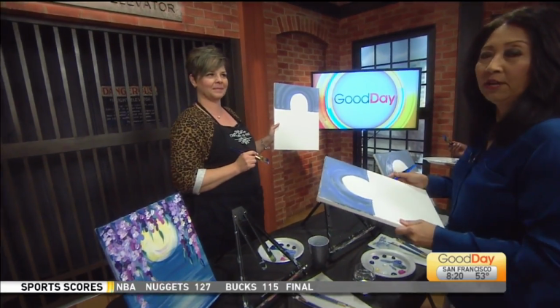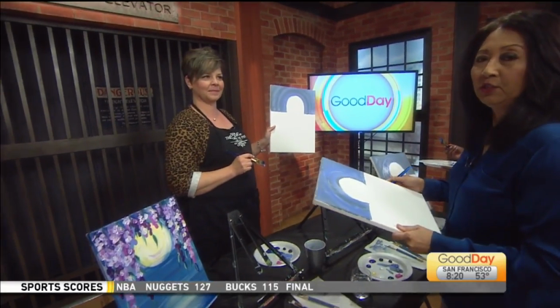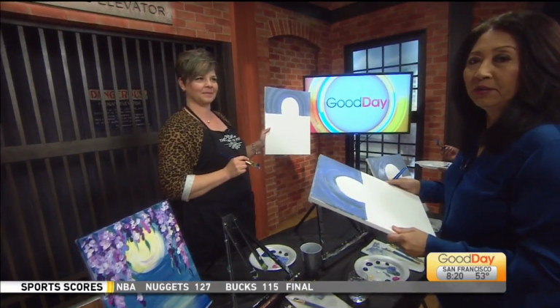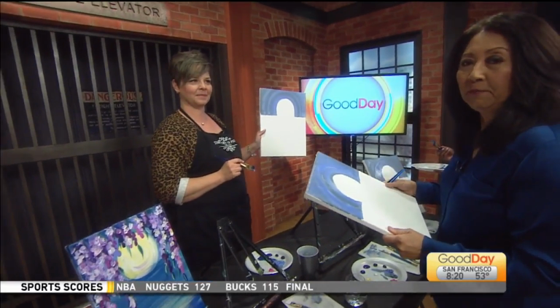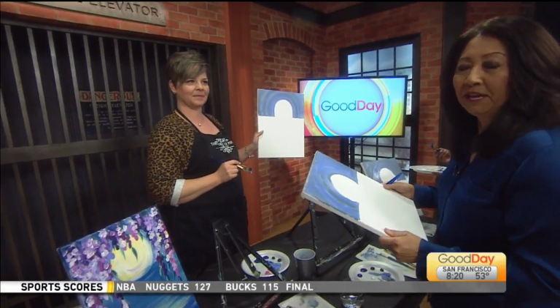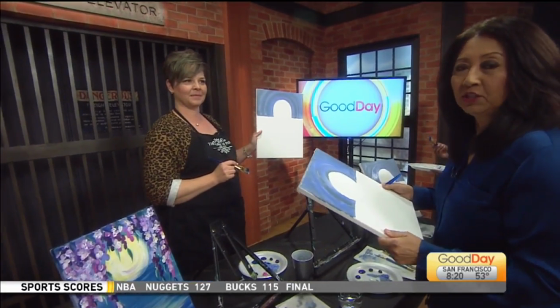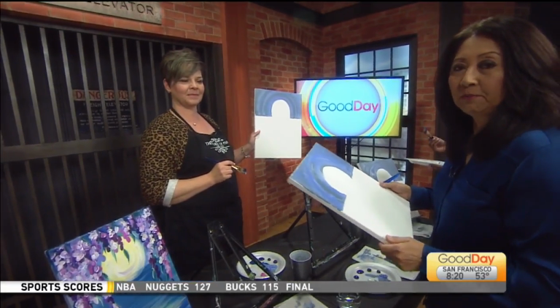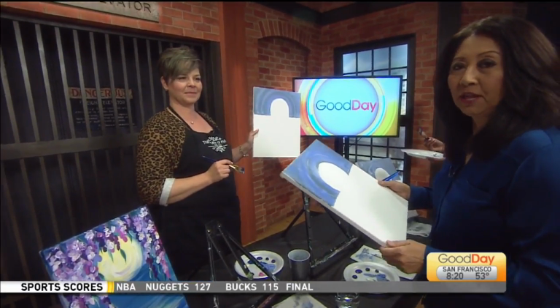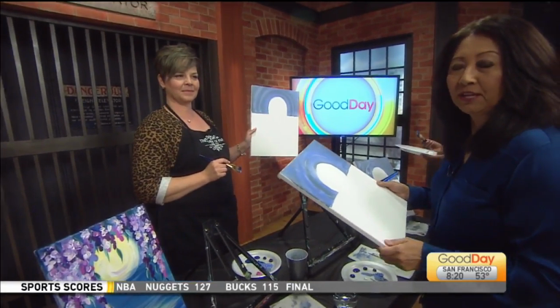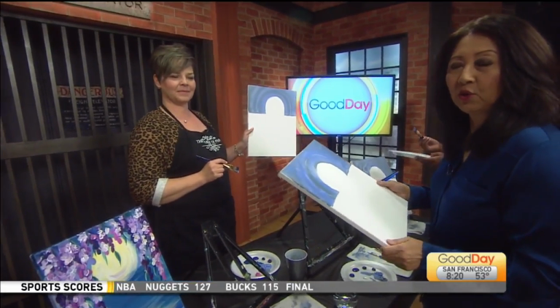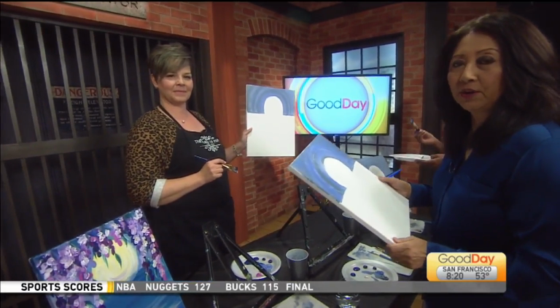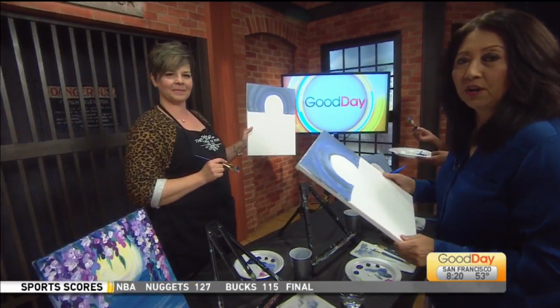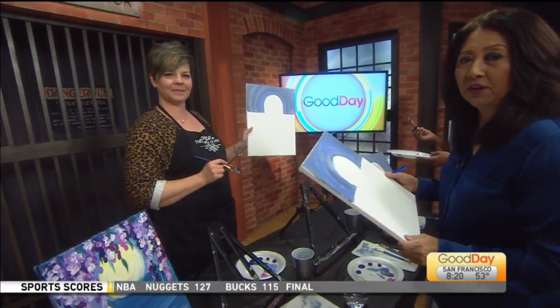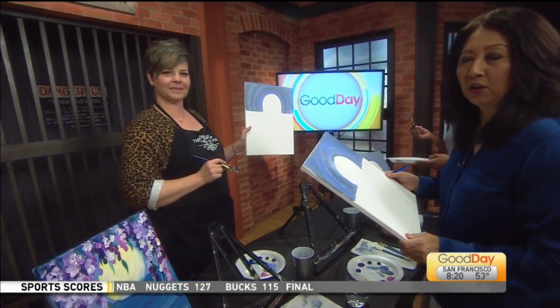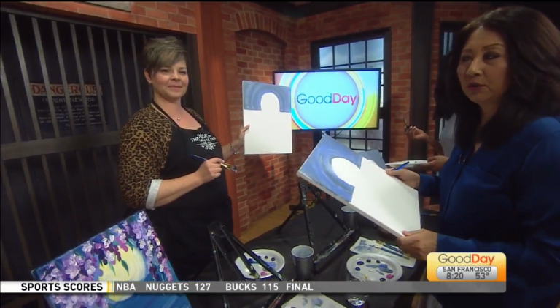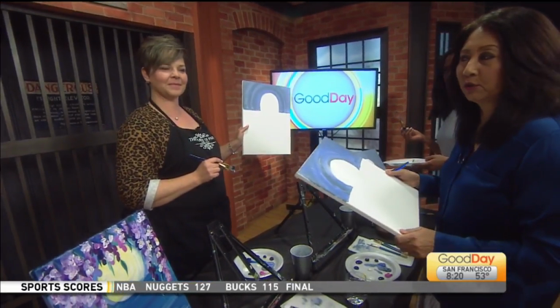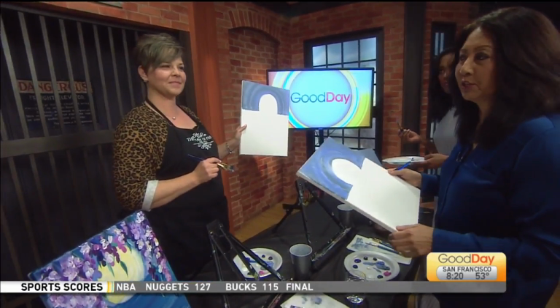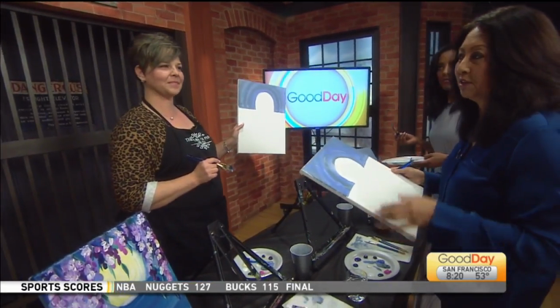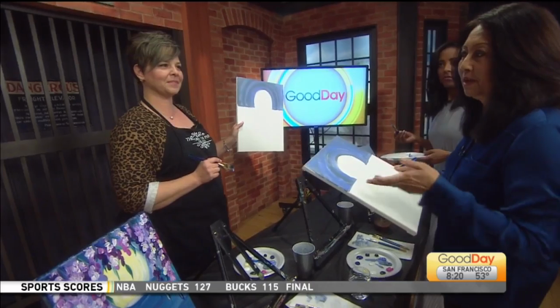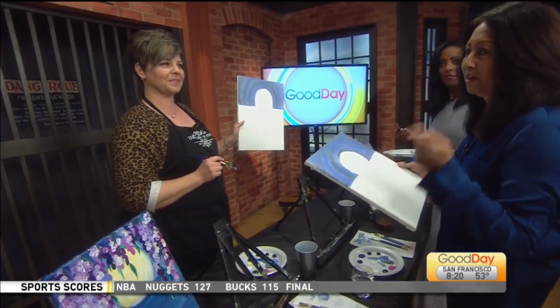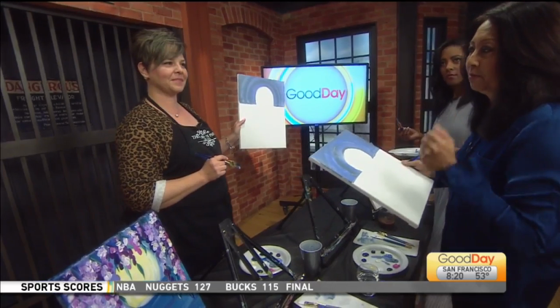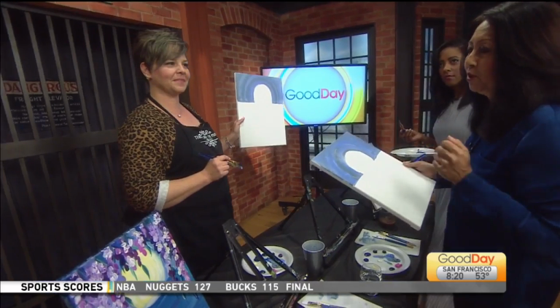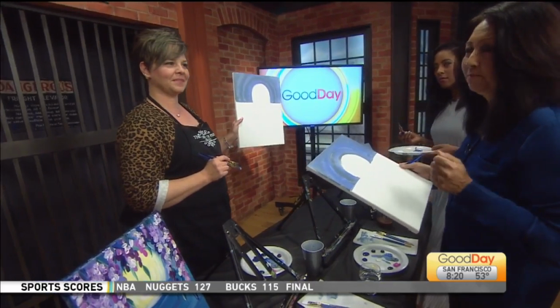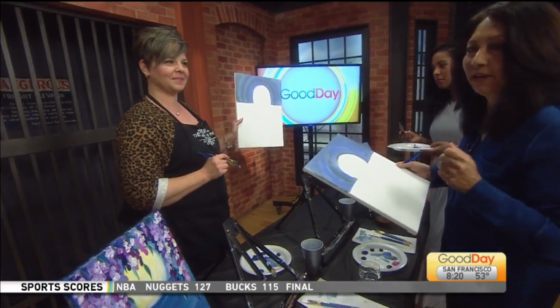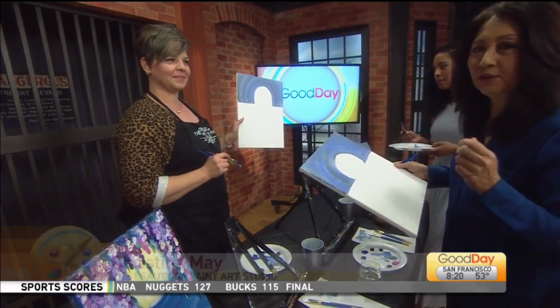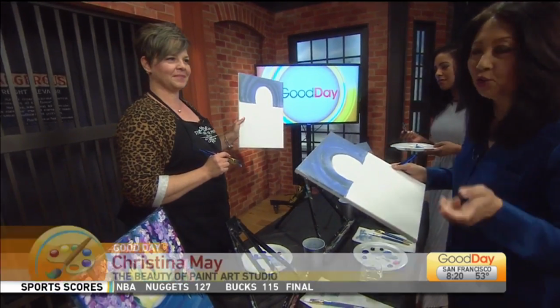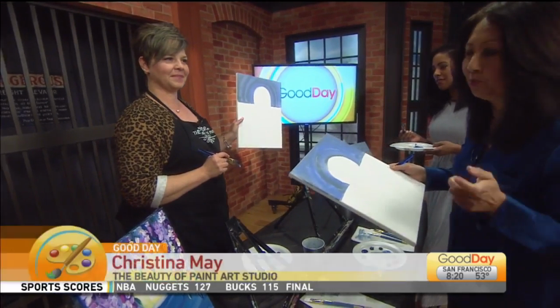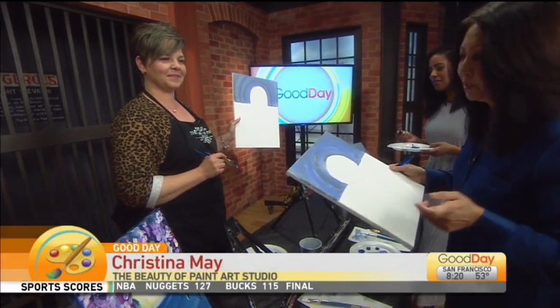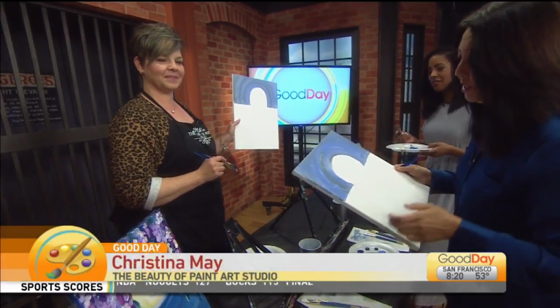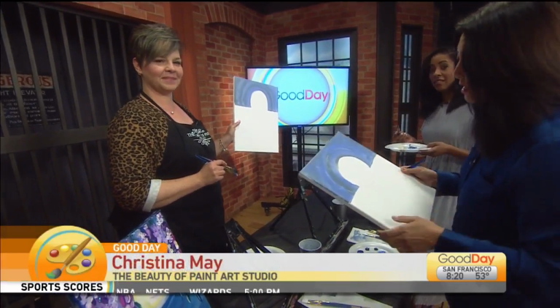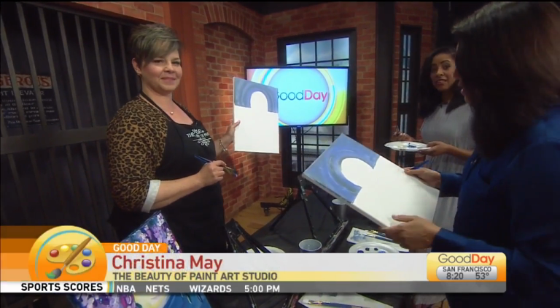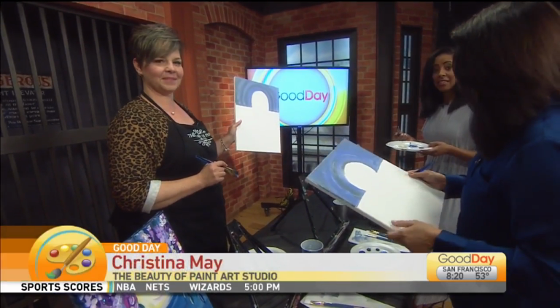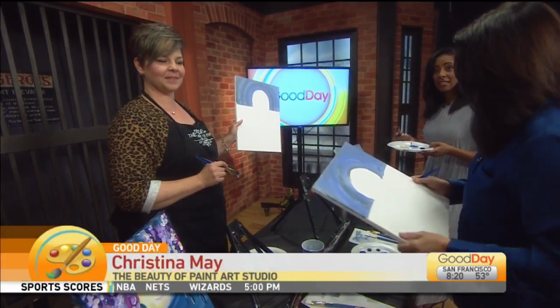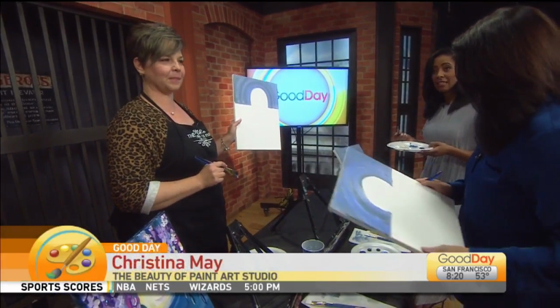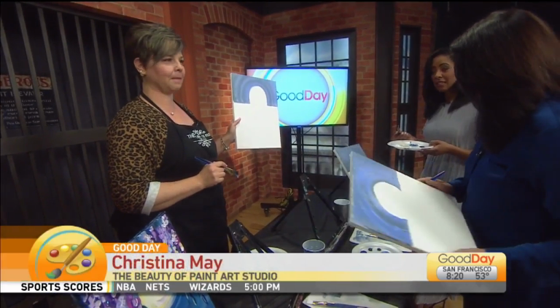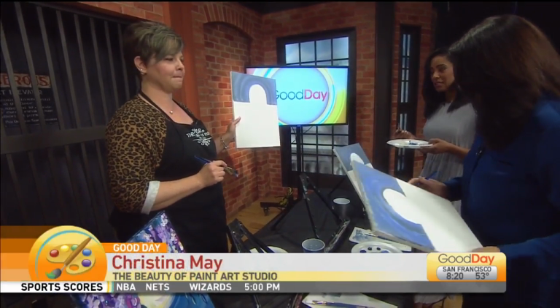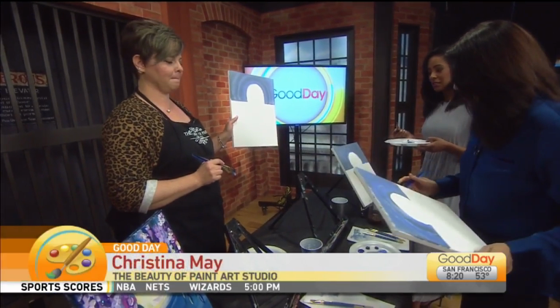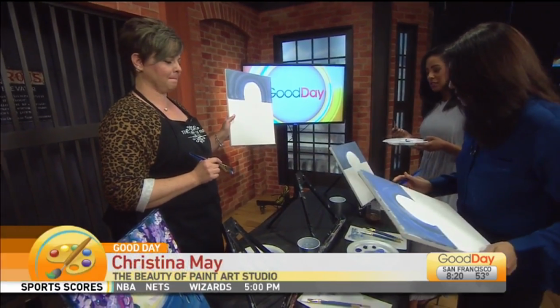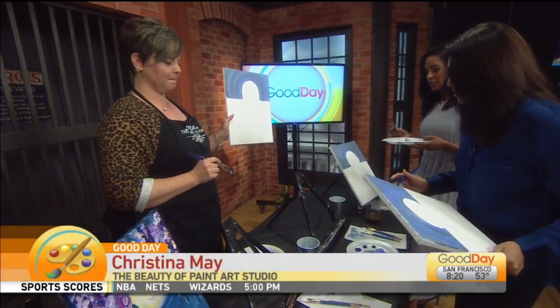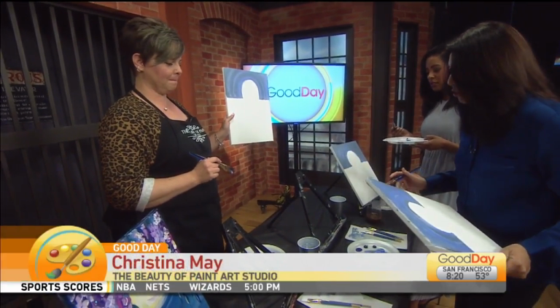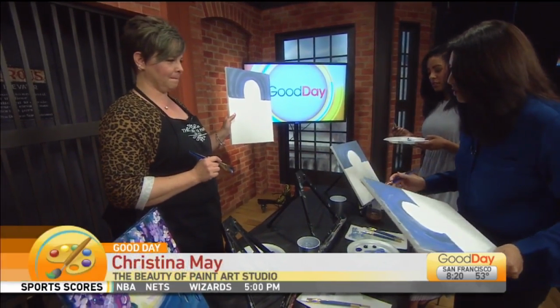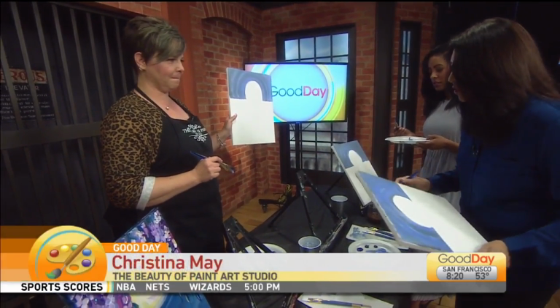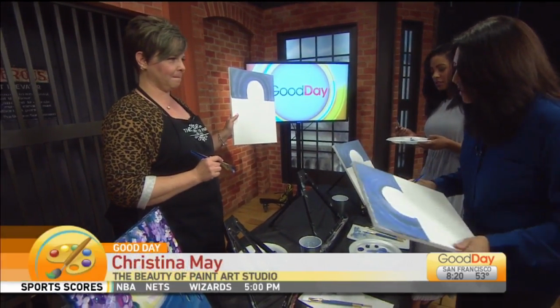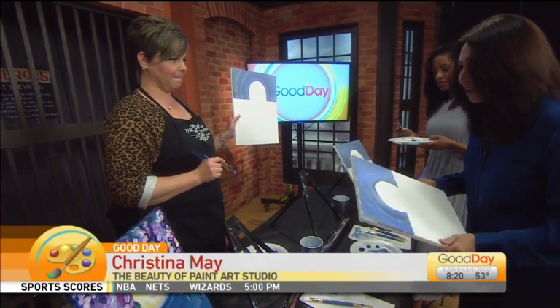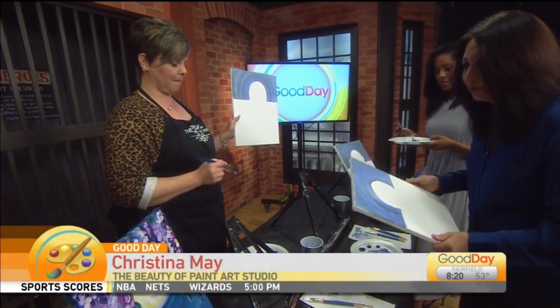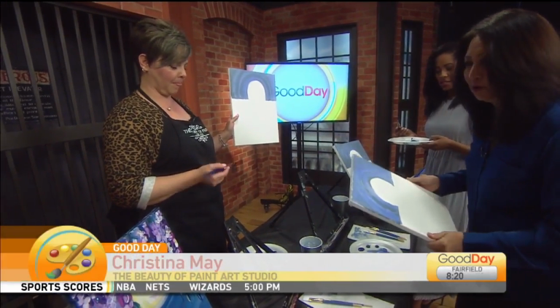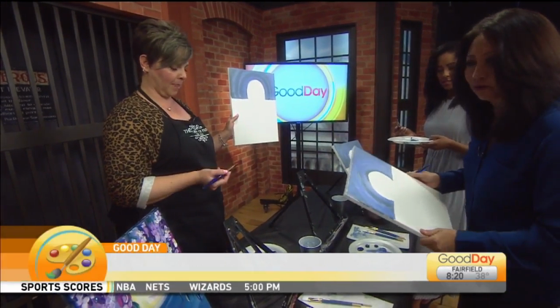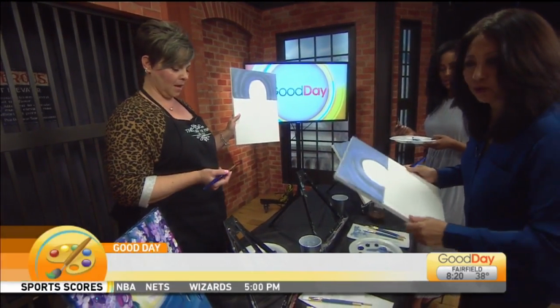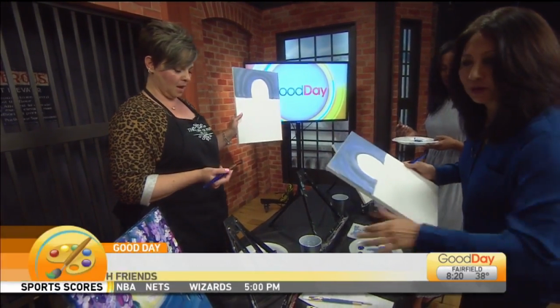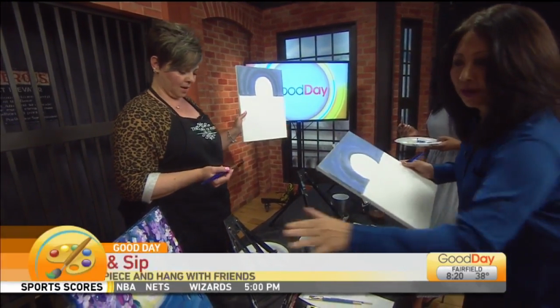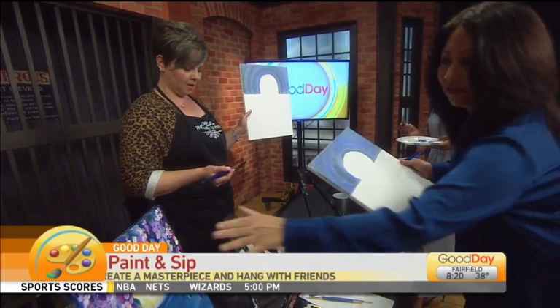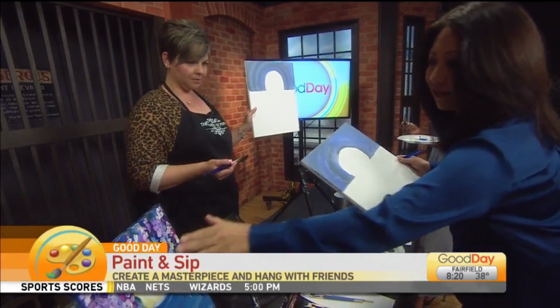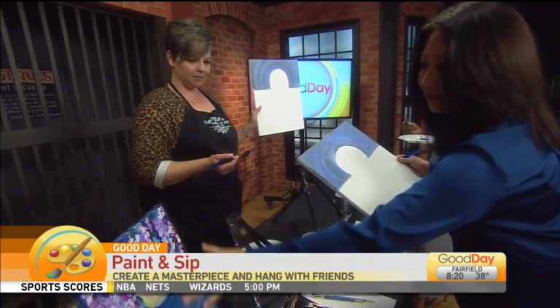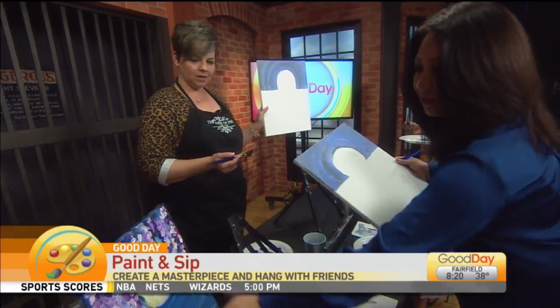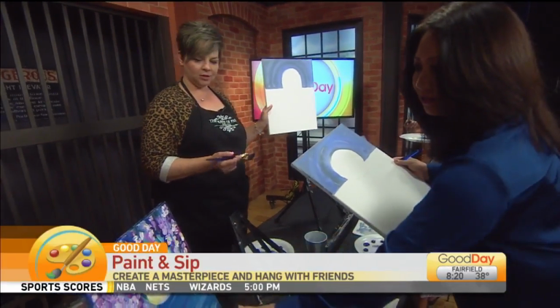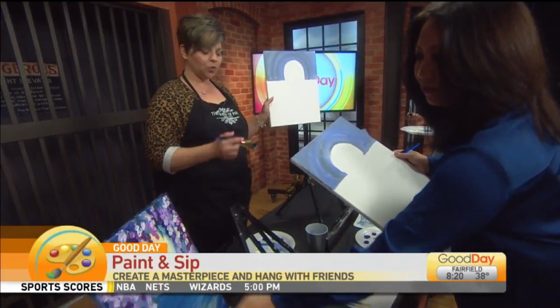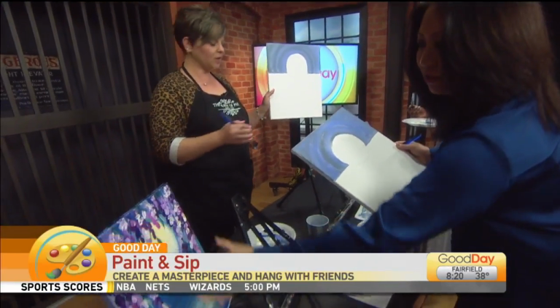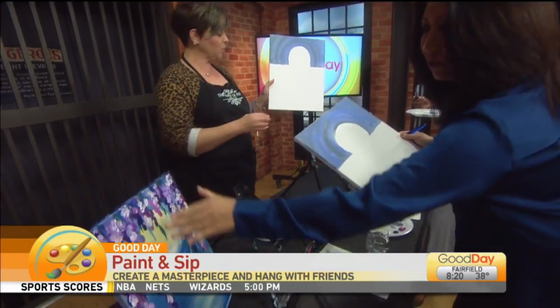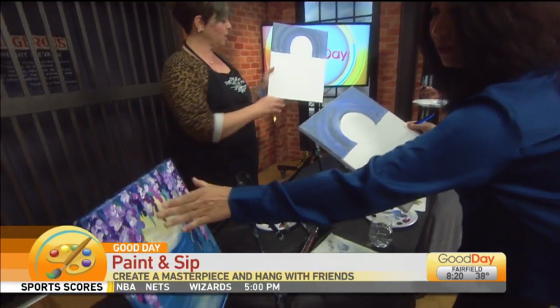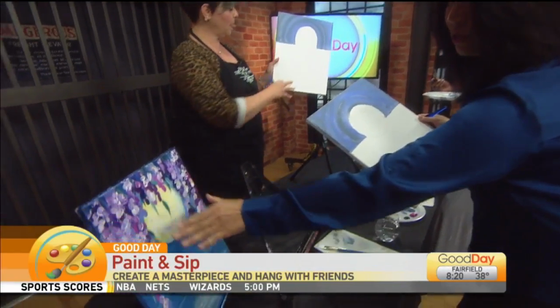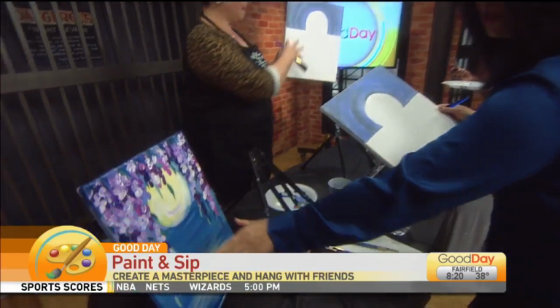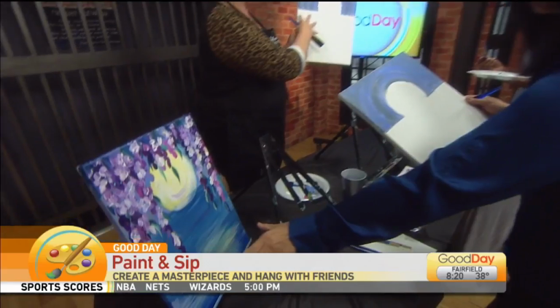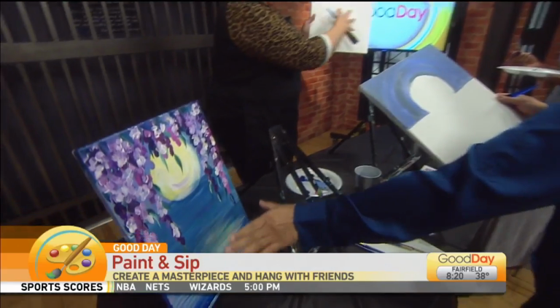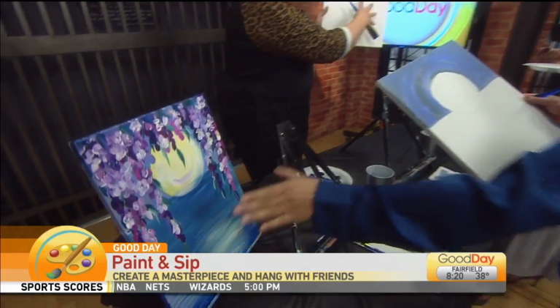We've got a paint and sip class going on here with Christina May, The Beauty of Paint, Yuba City. What's our next move? We're trying to paint this — this is our goal.